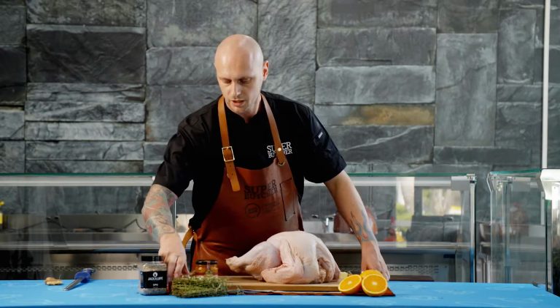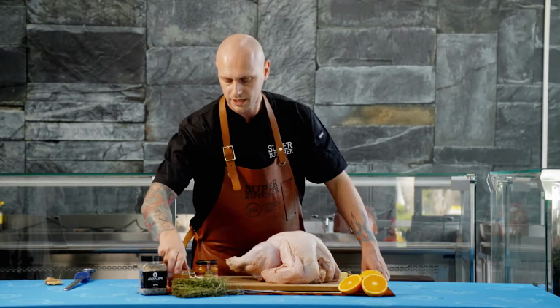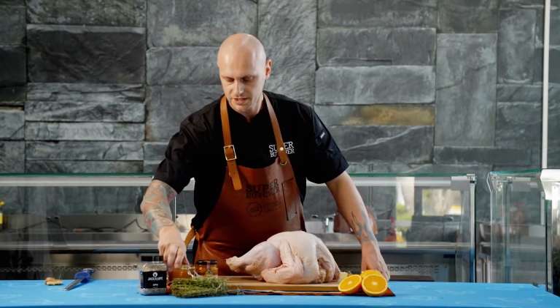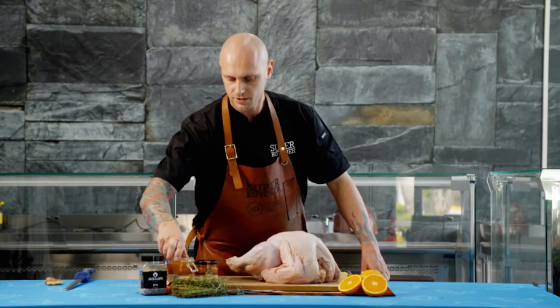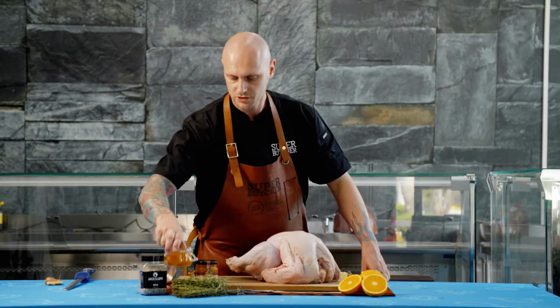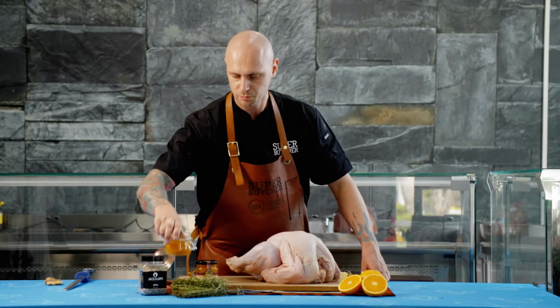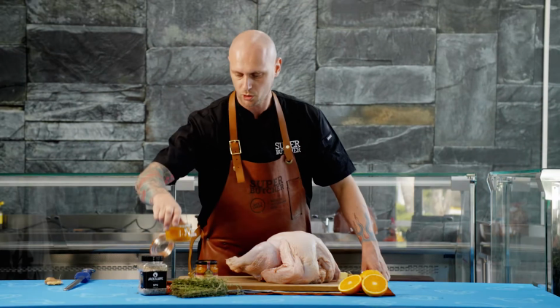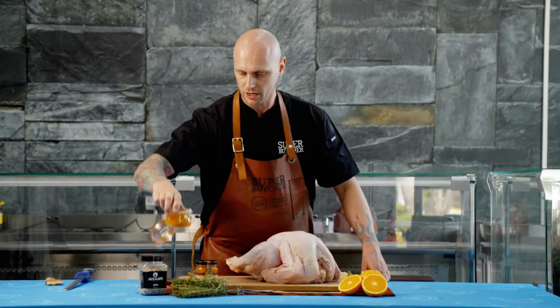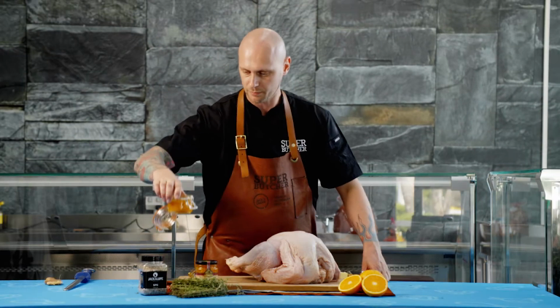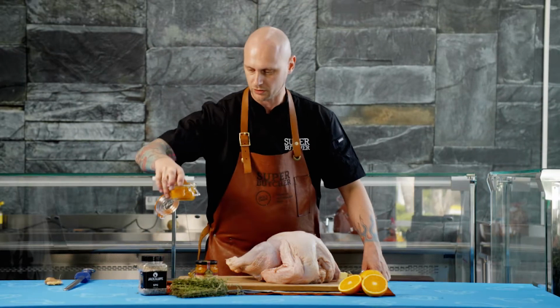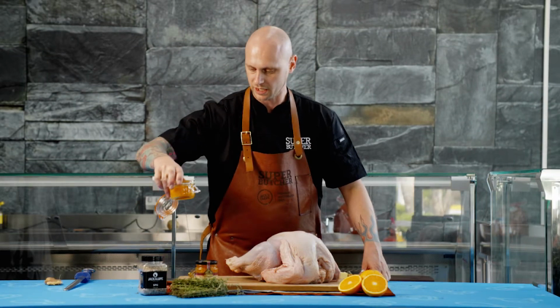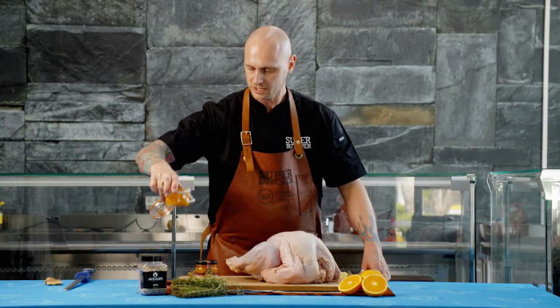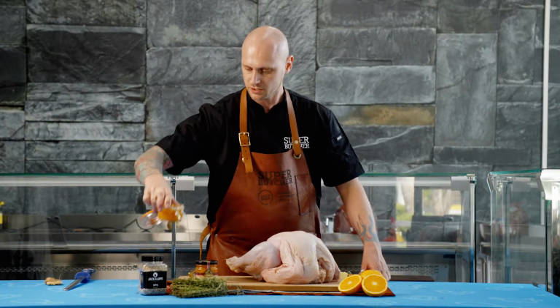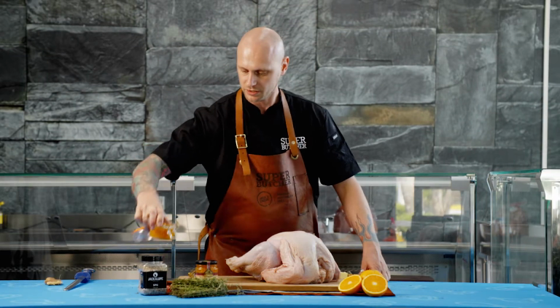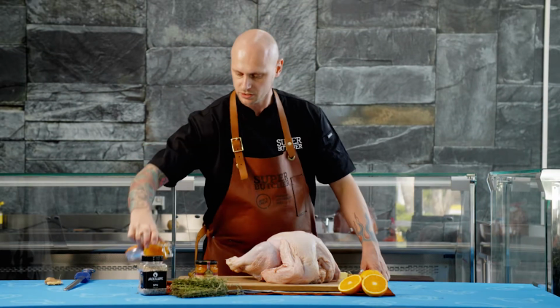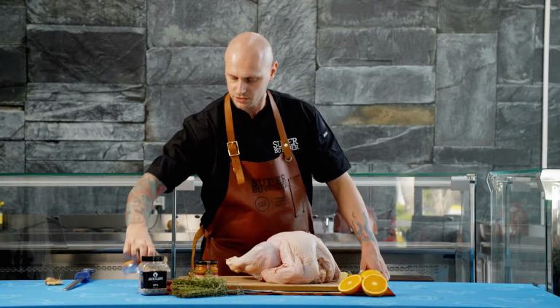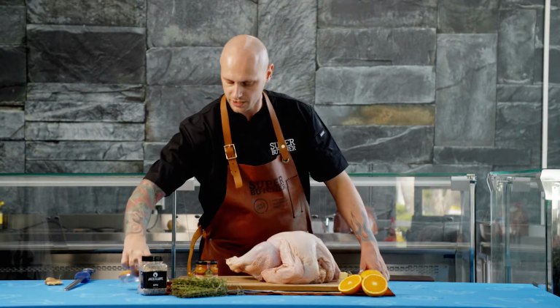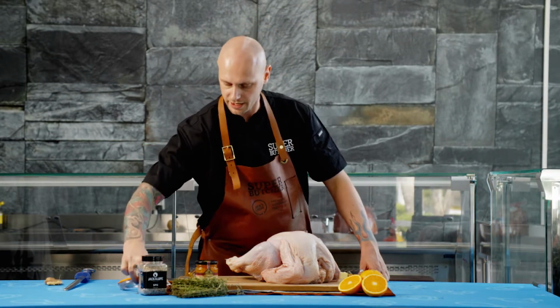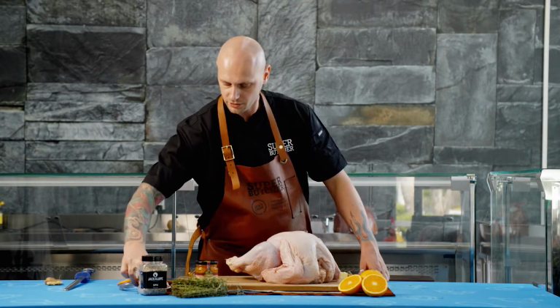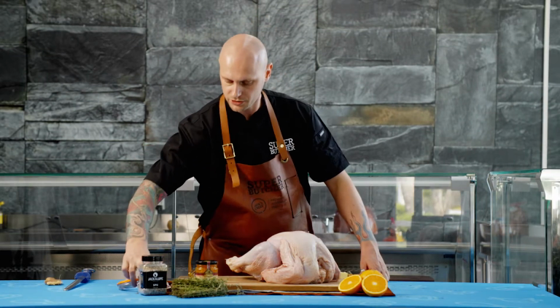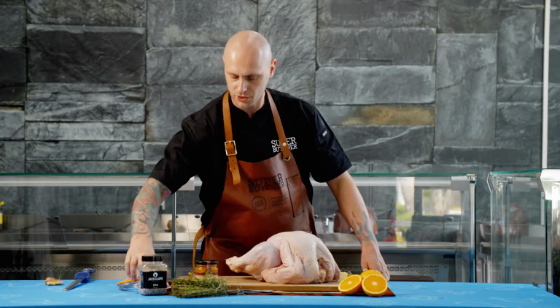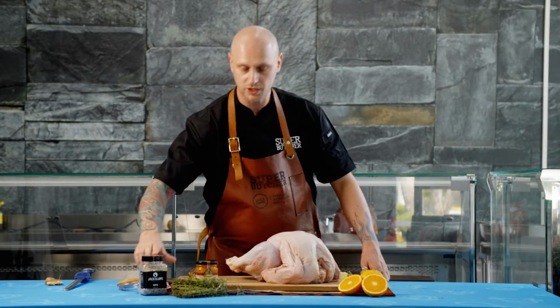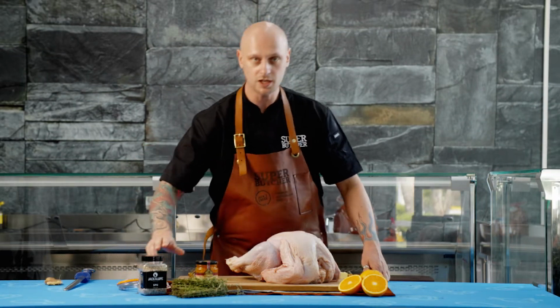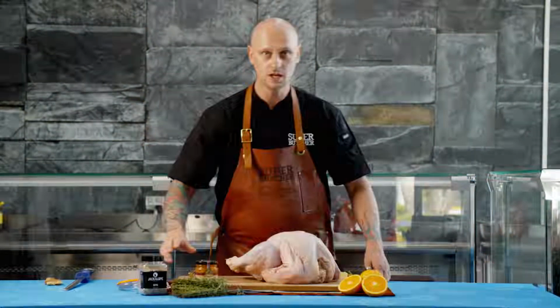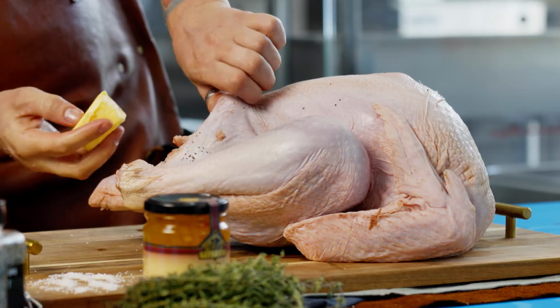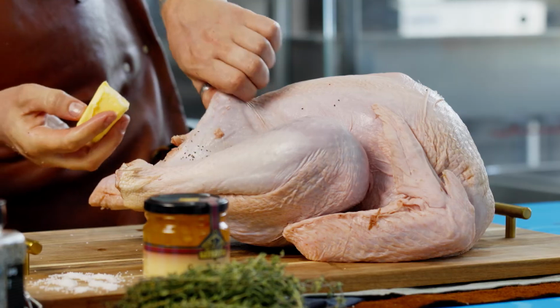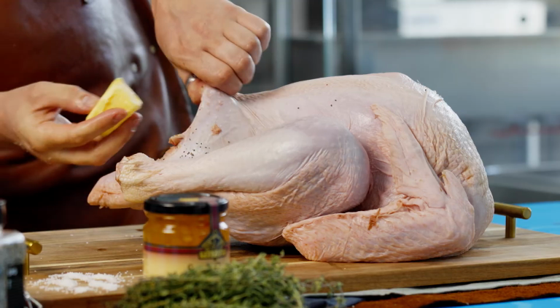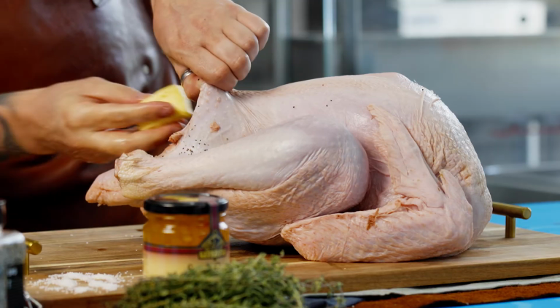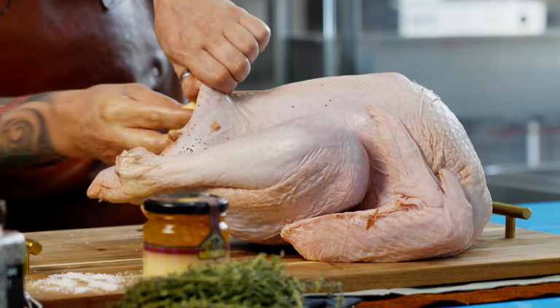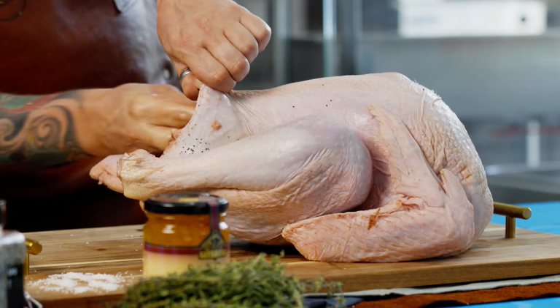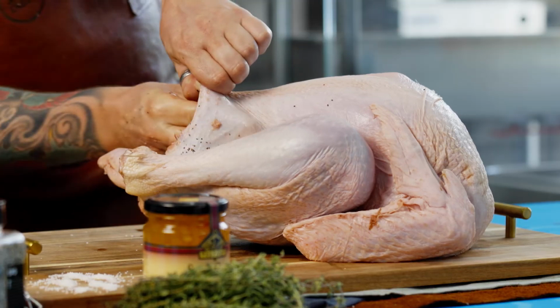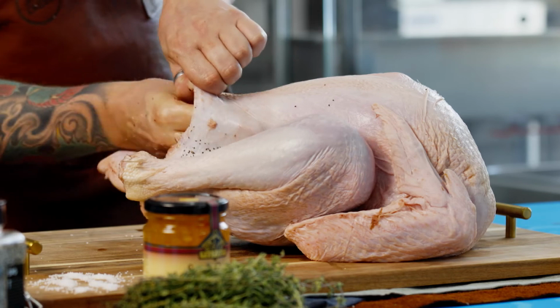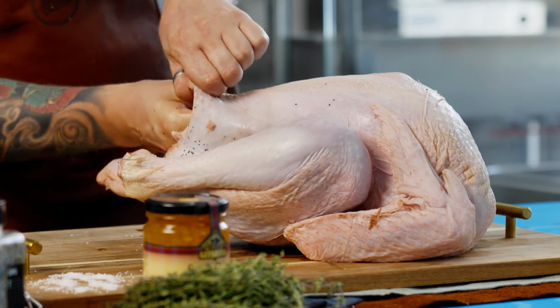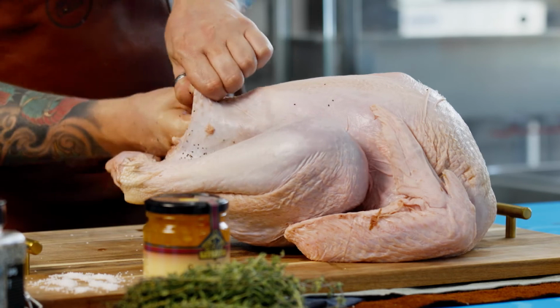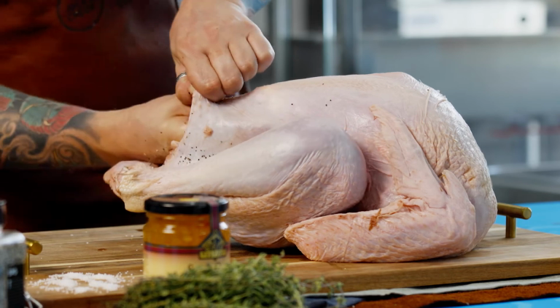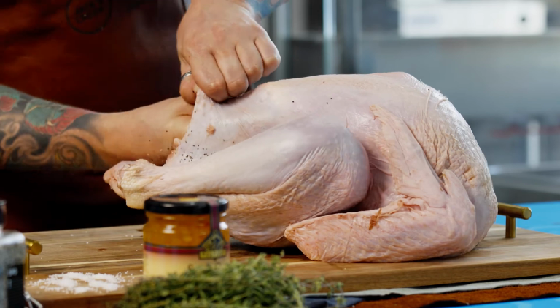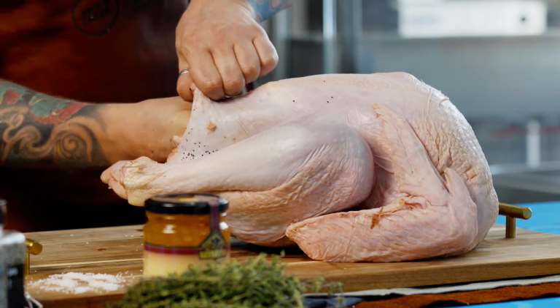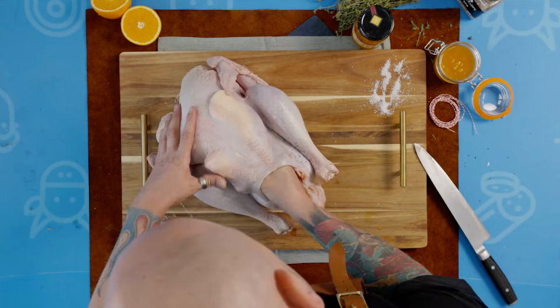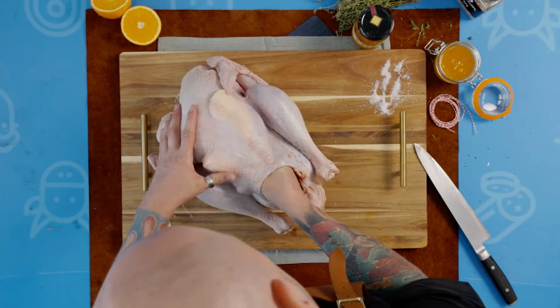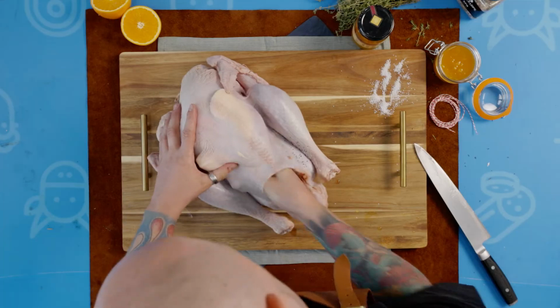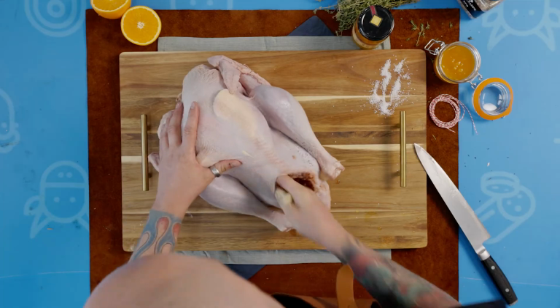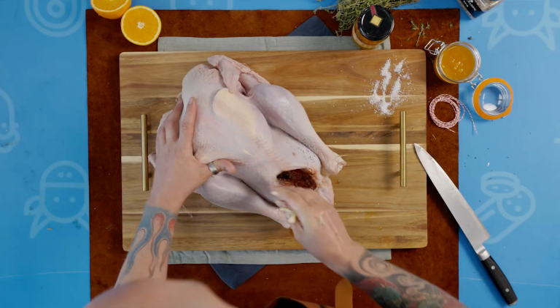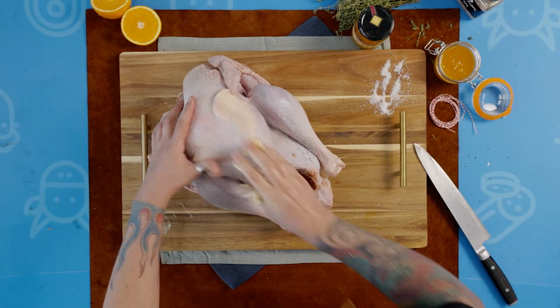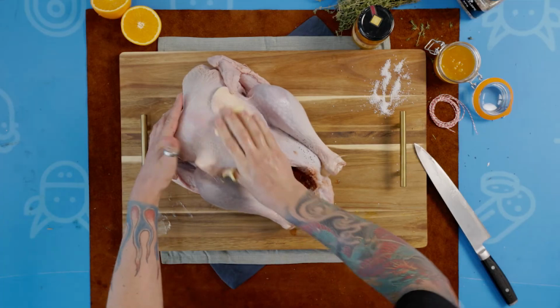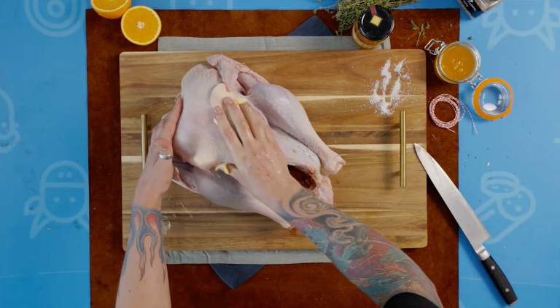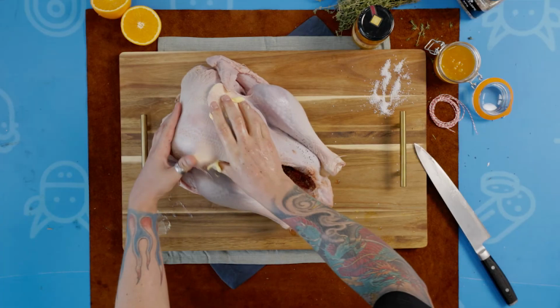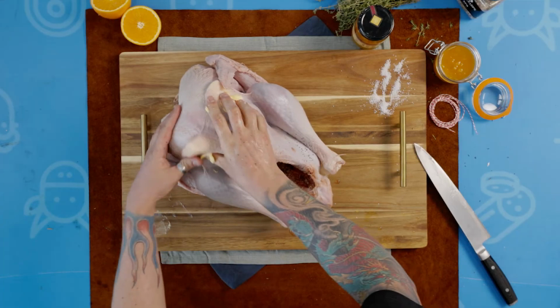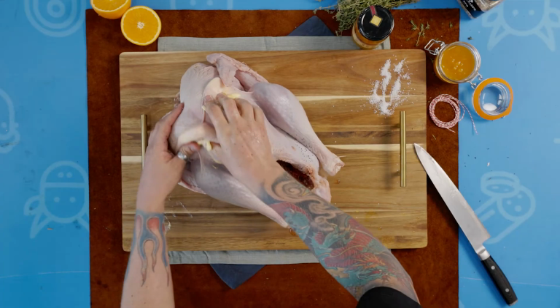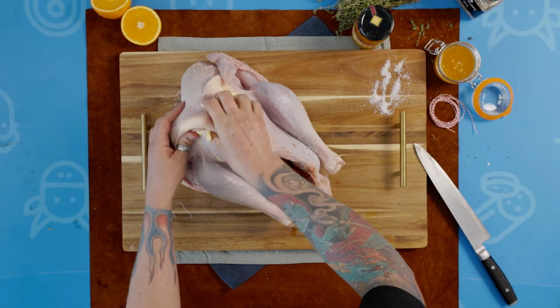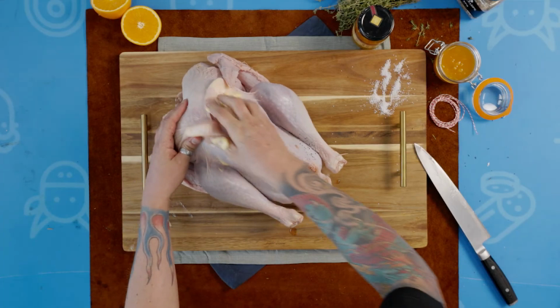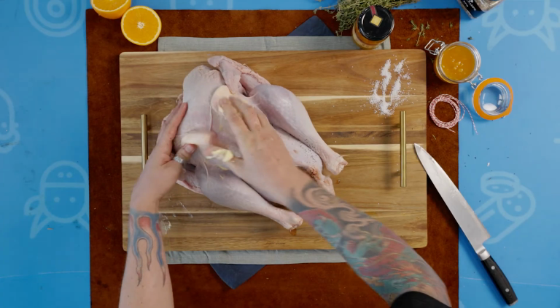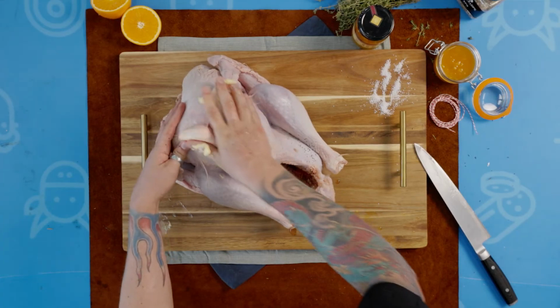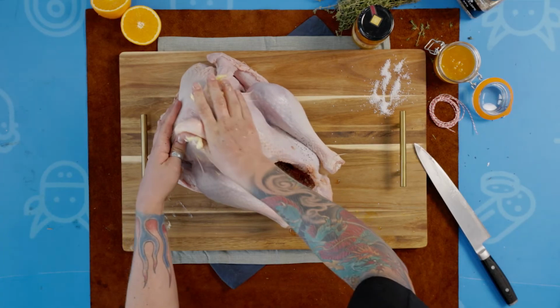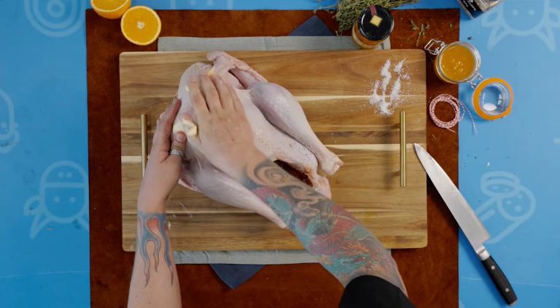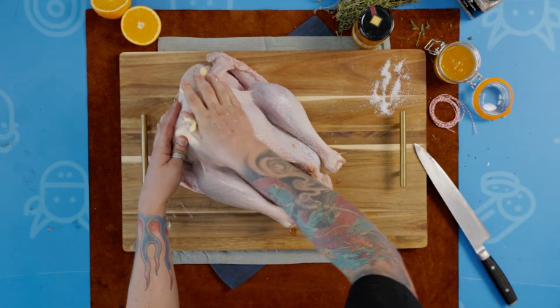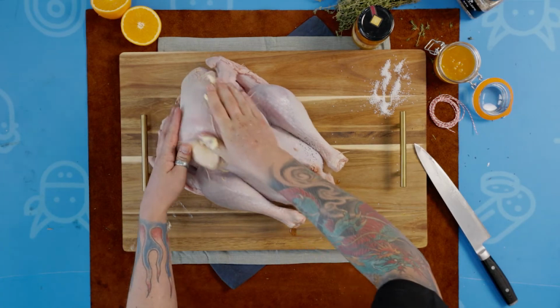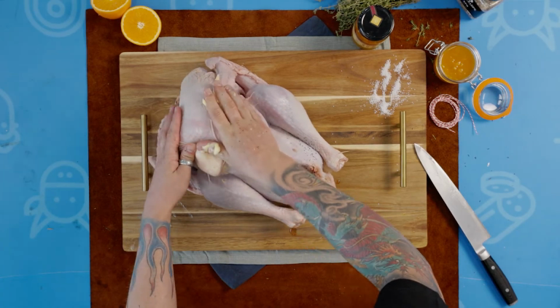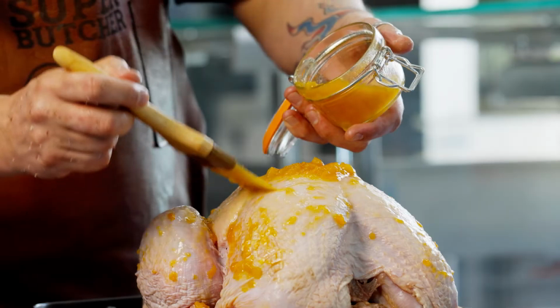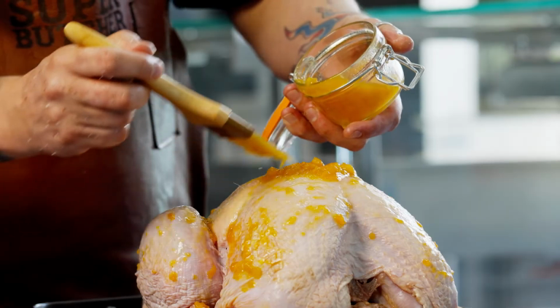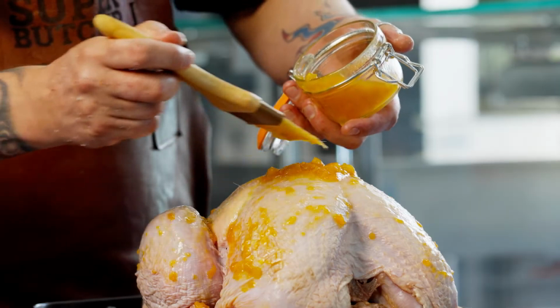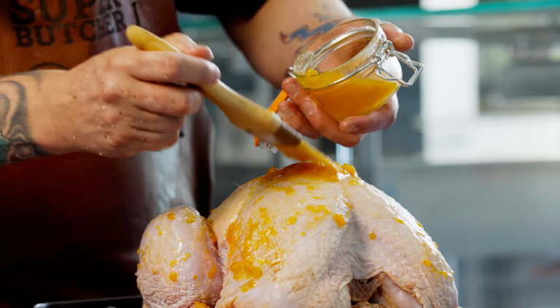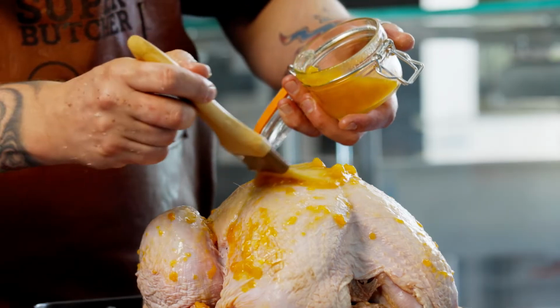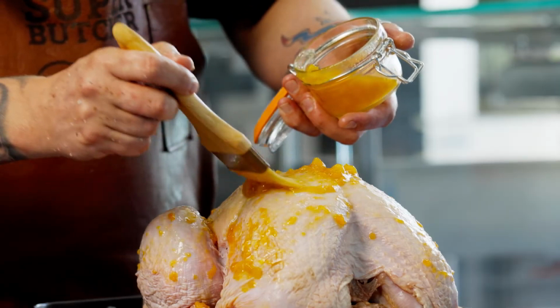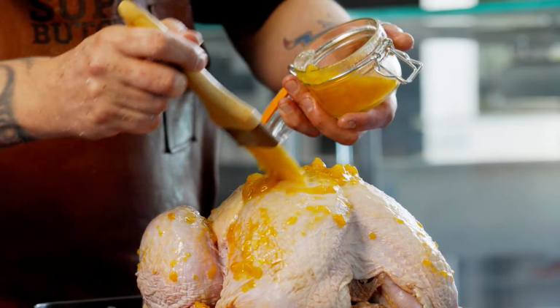I've just poured up our glaze so I can use it now on the turkey. I'm gonna season the cavity and get some butter under the skin so we stop that breast from drying out over the cooking and glazing up.